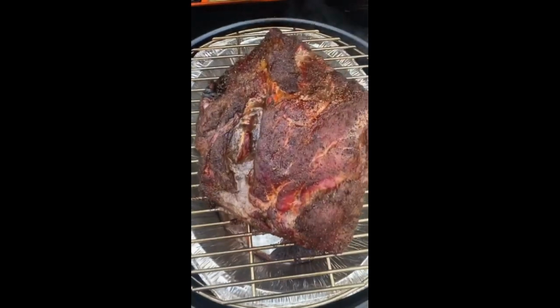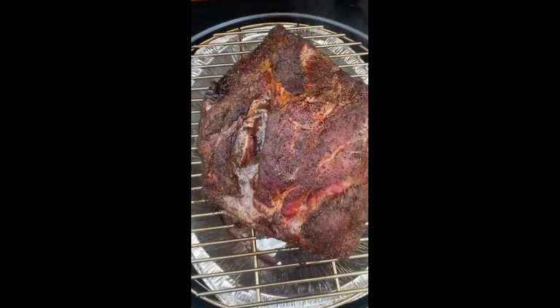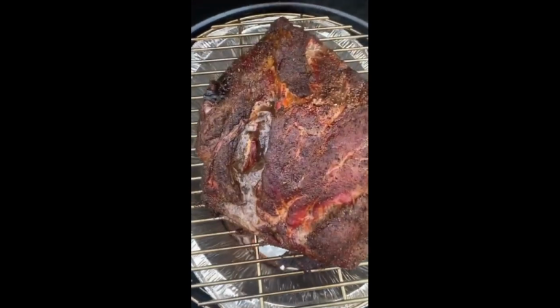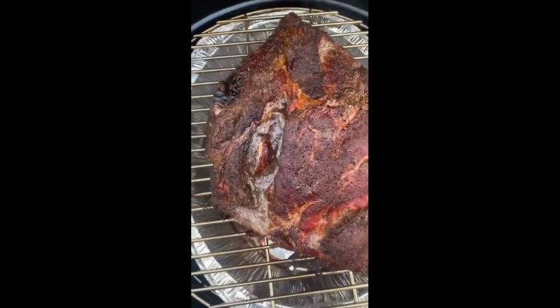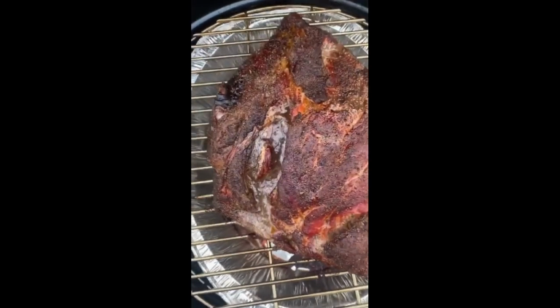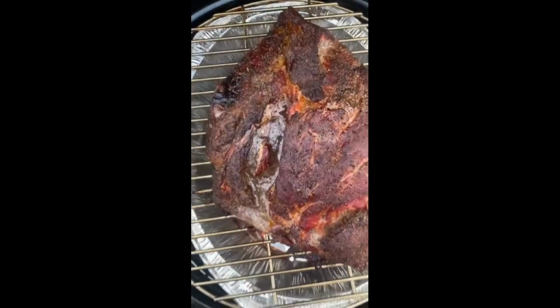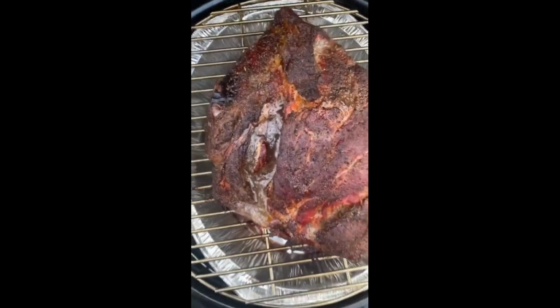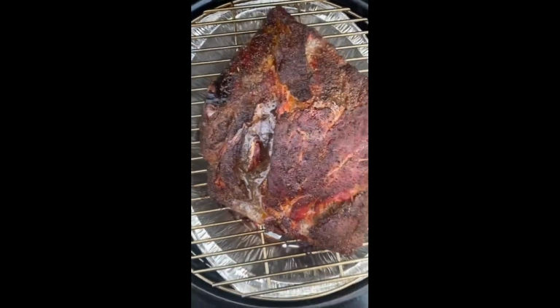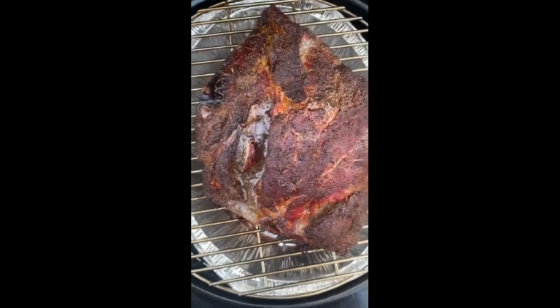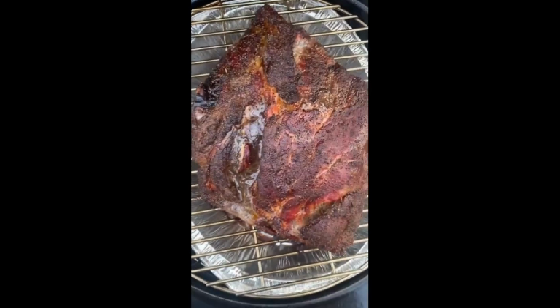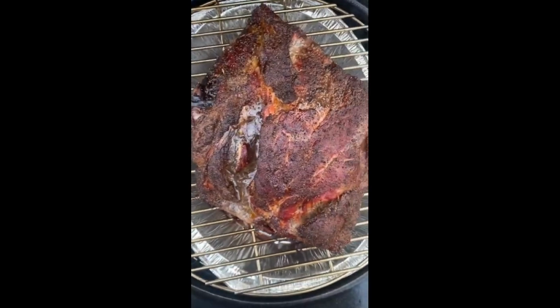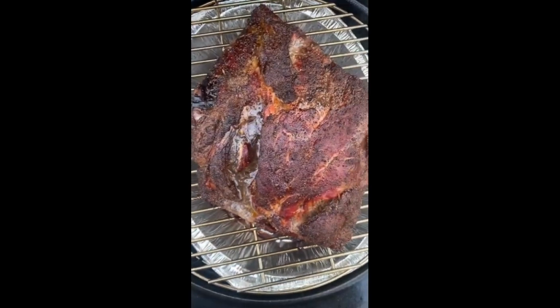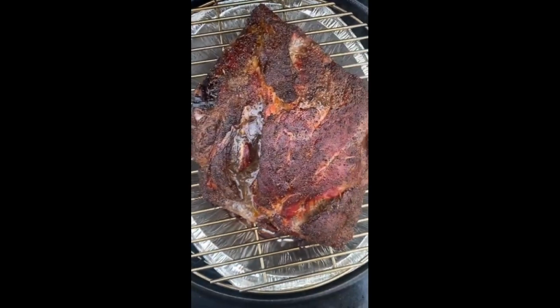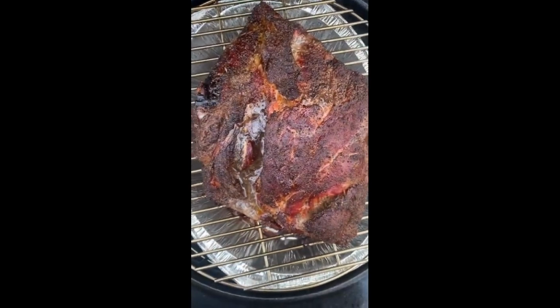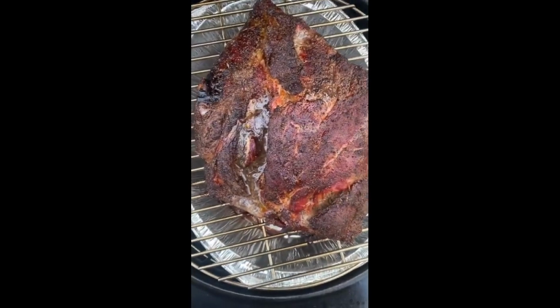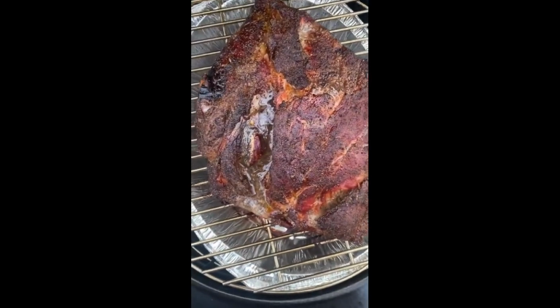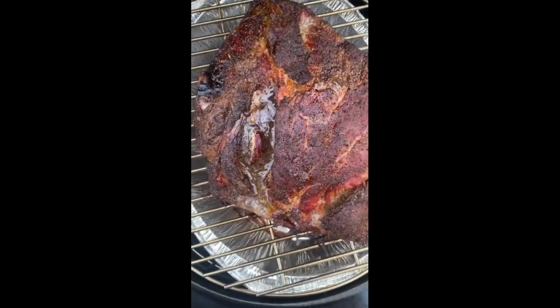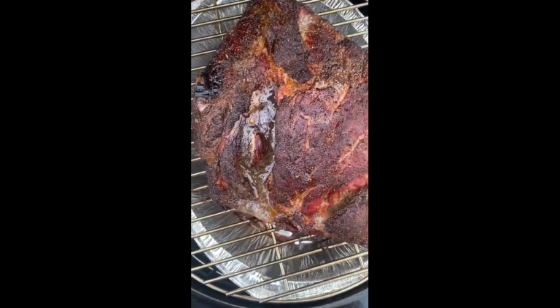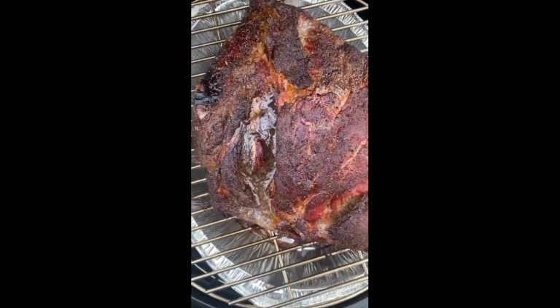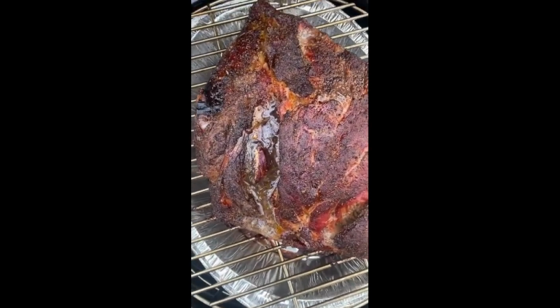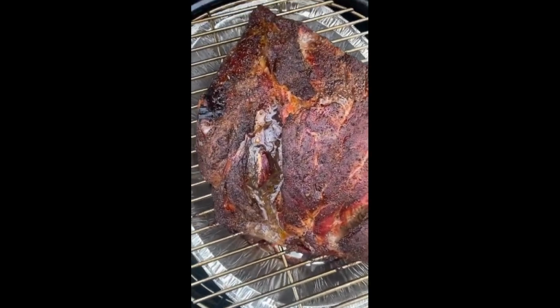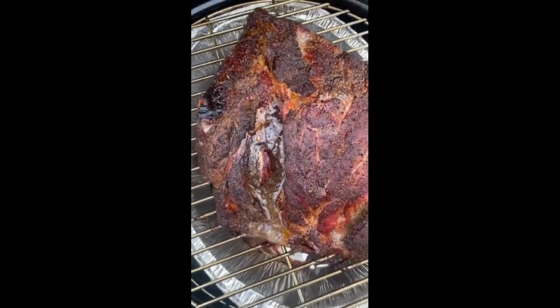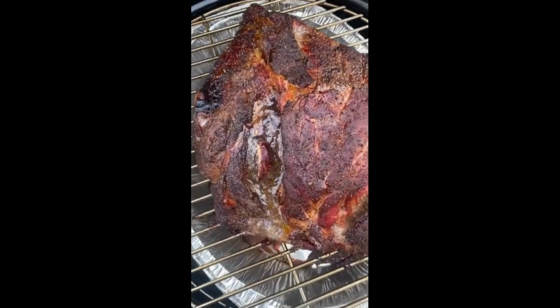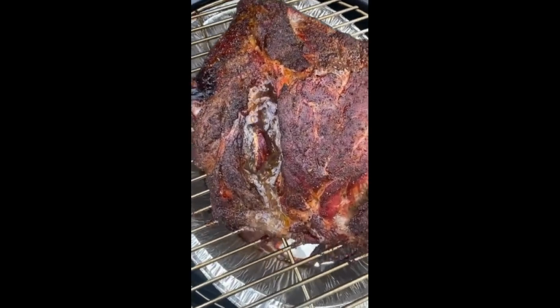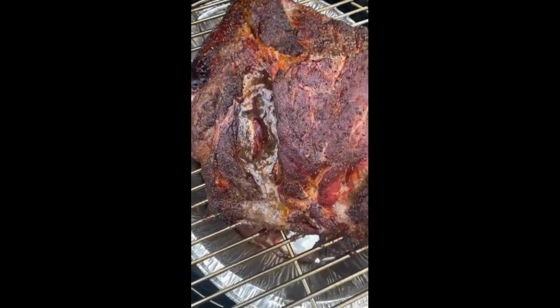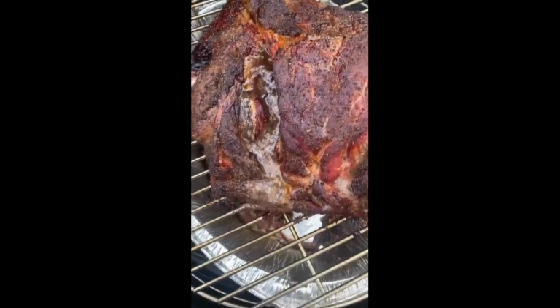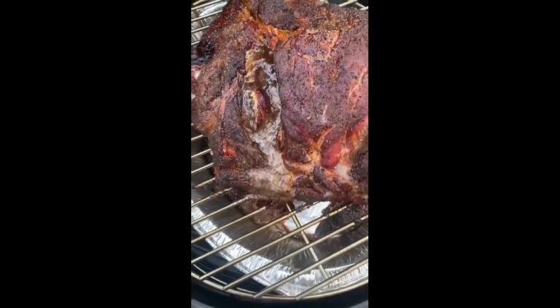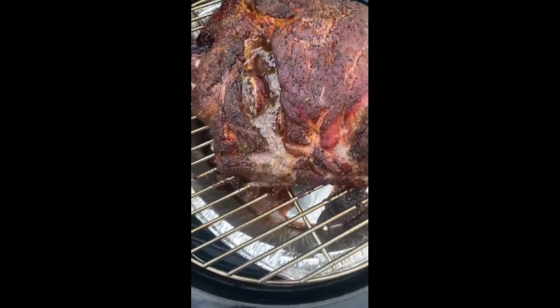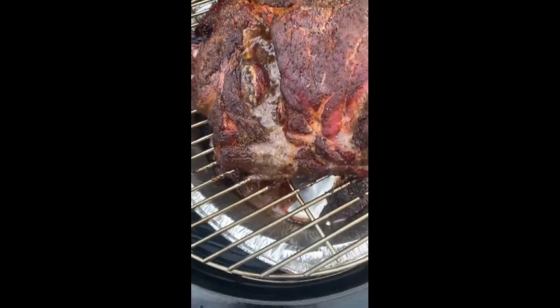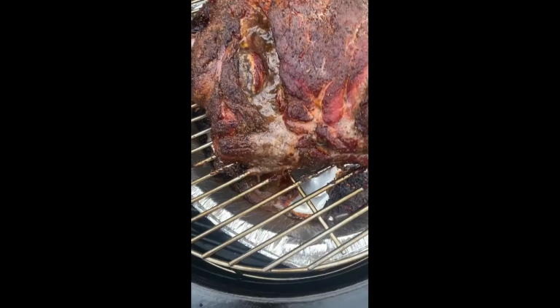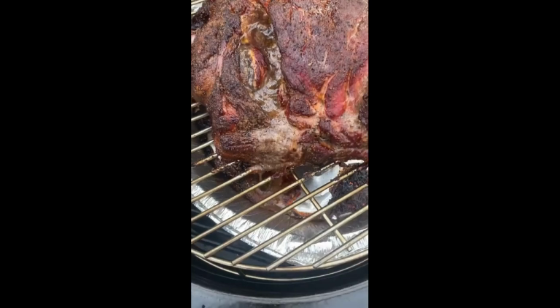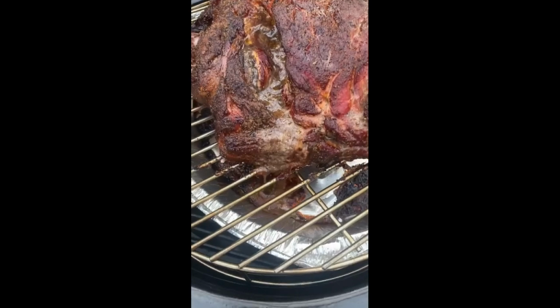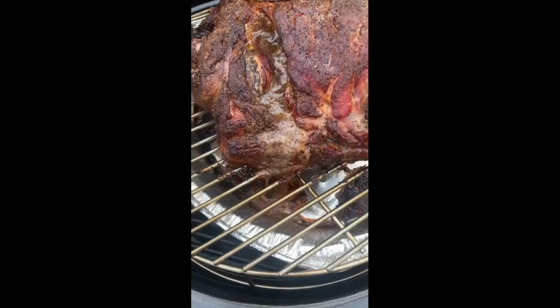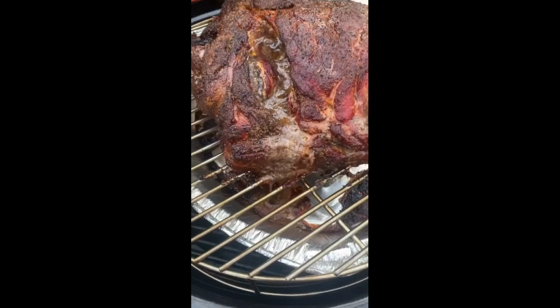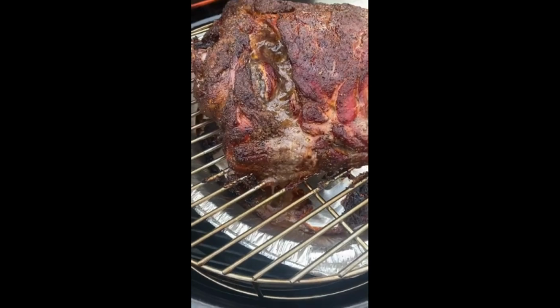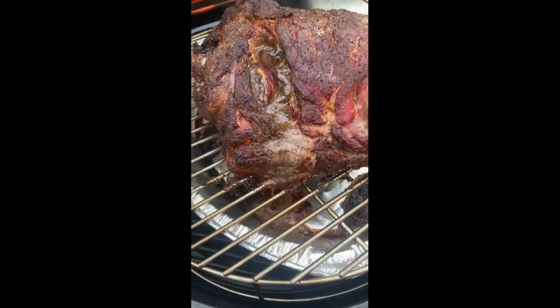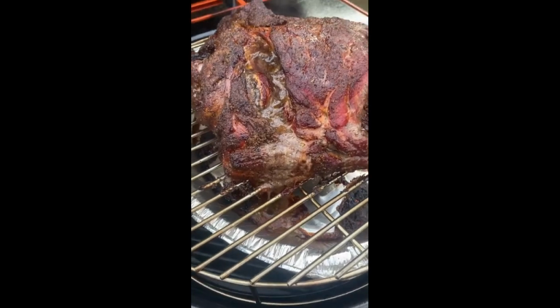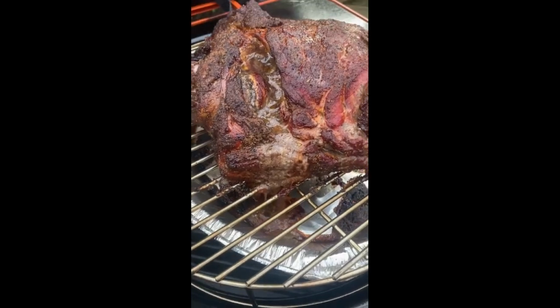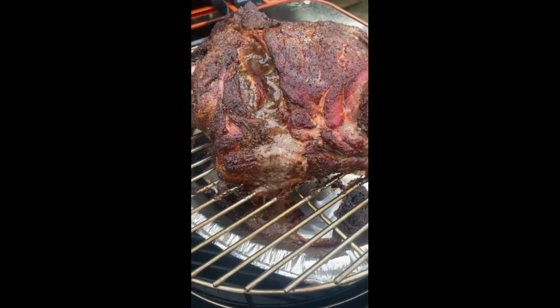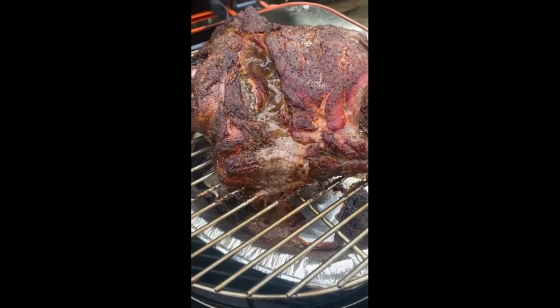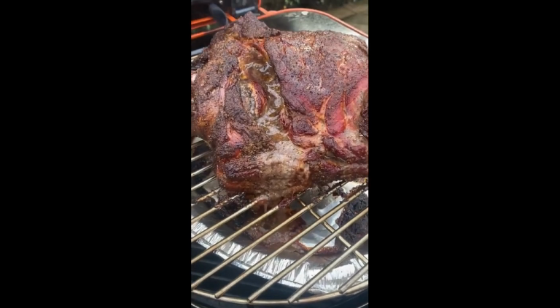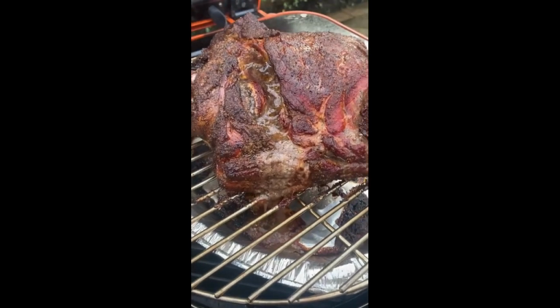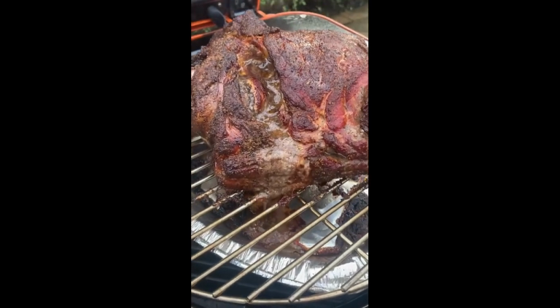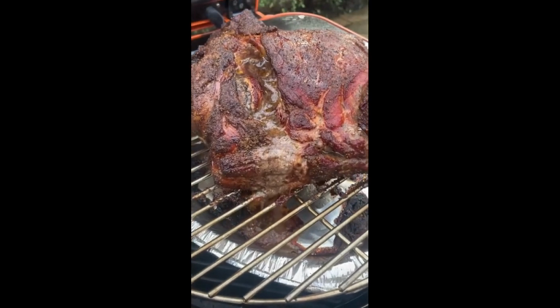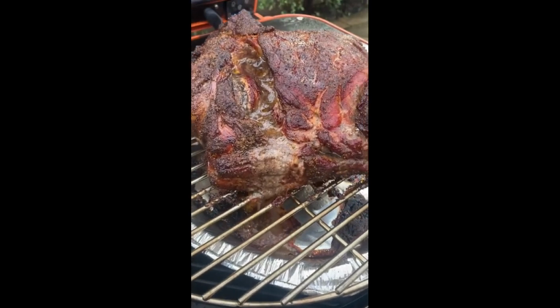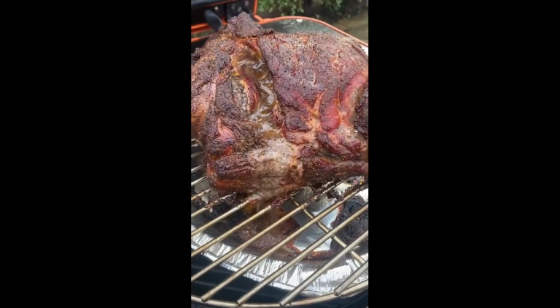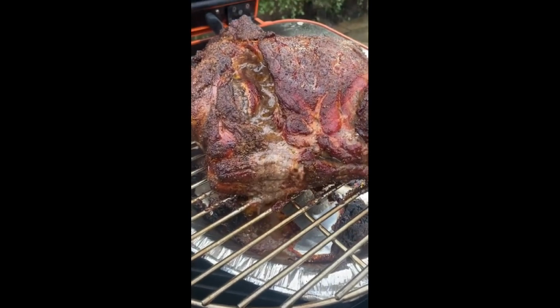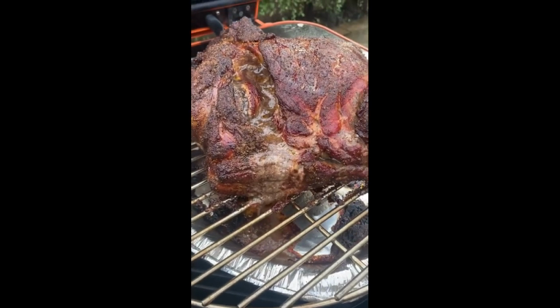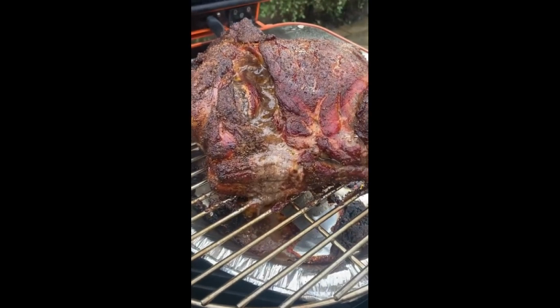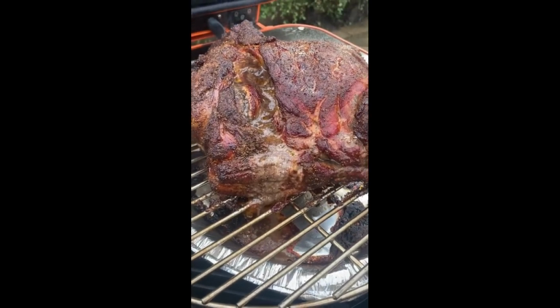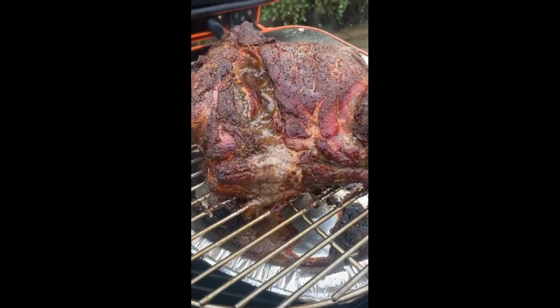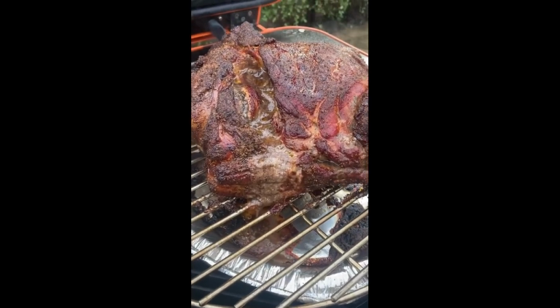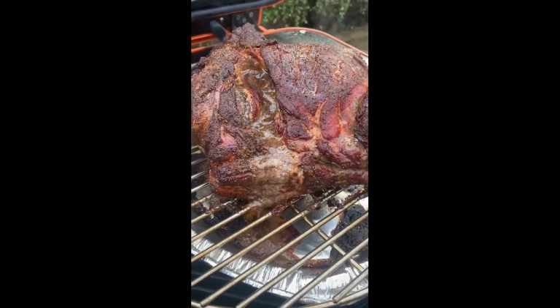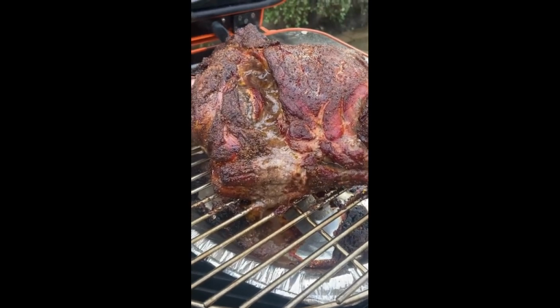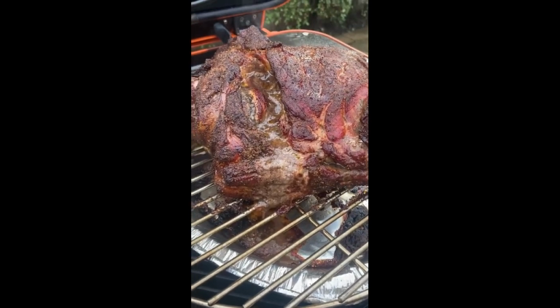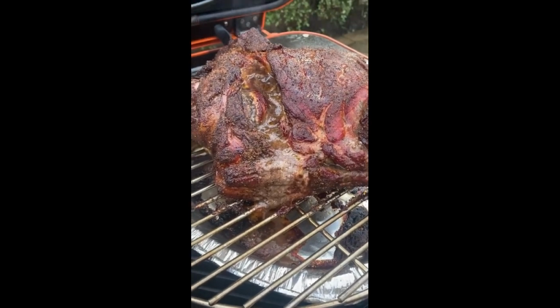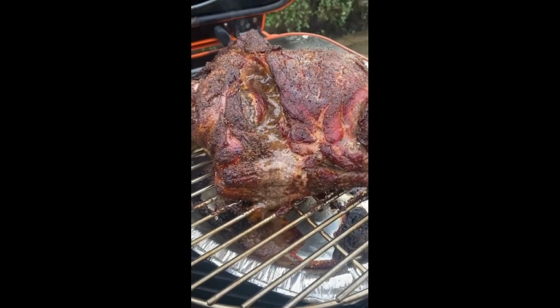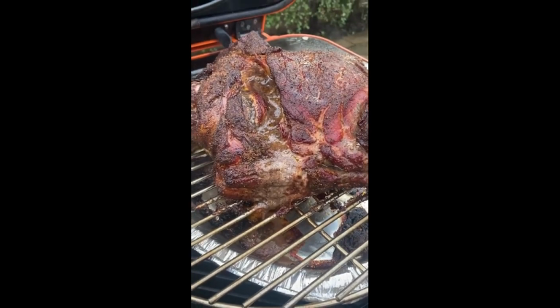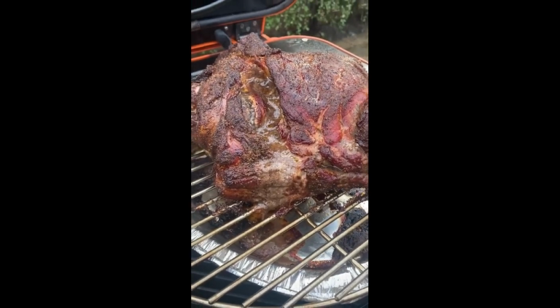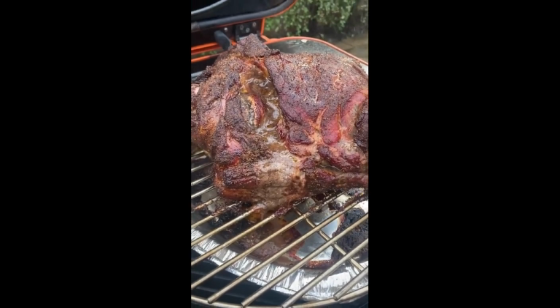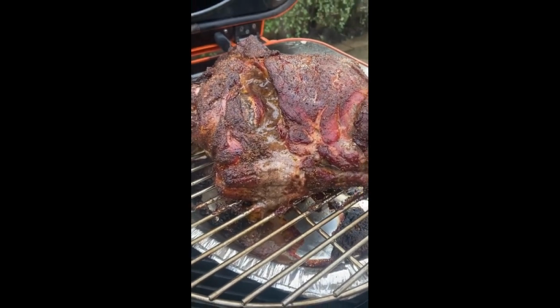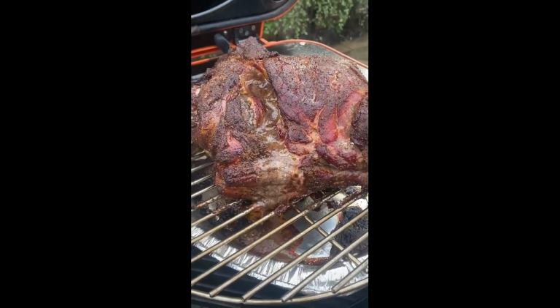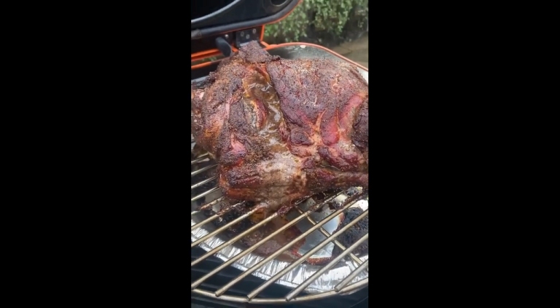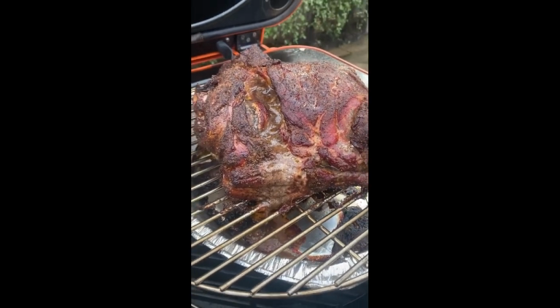There we go, the pork butt. It's had six and a half hours, so time to wrap it and give it another three.